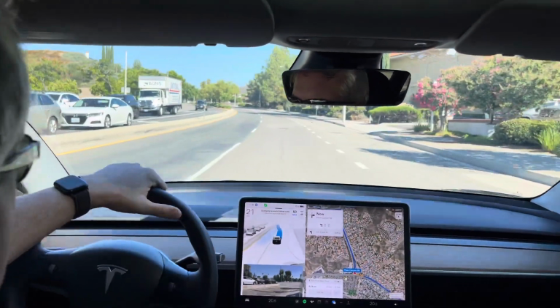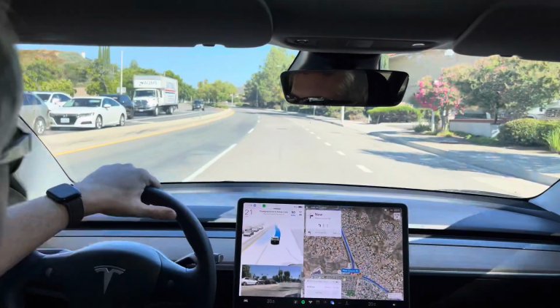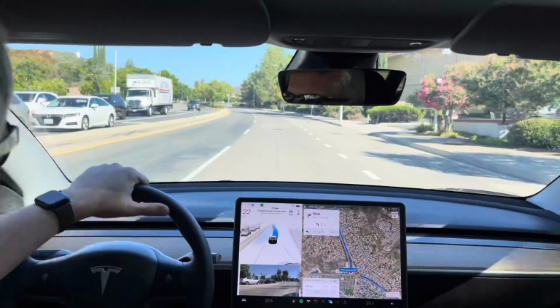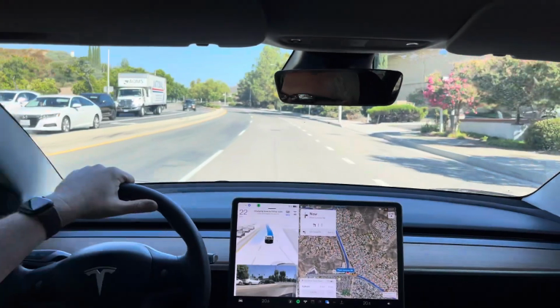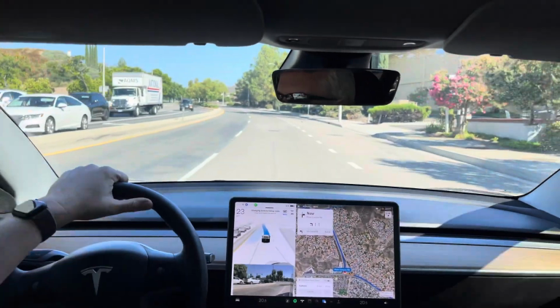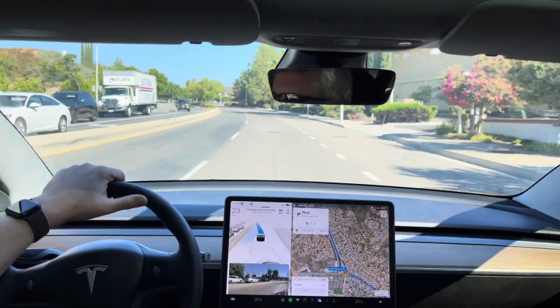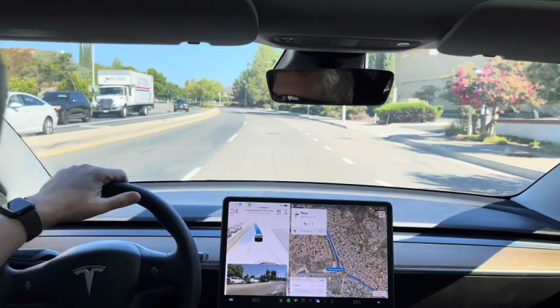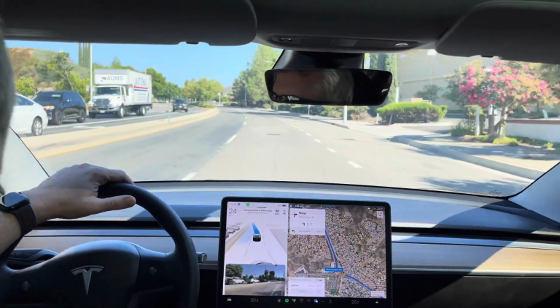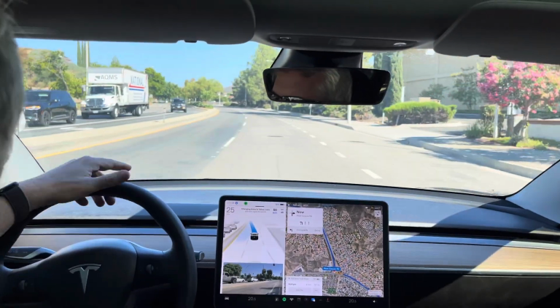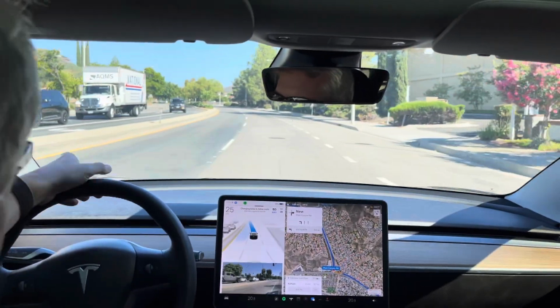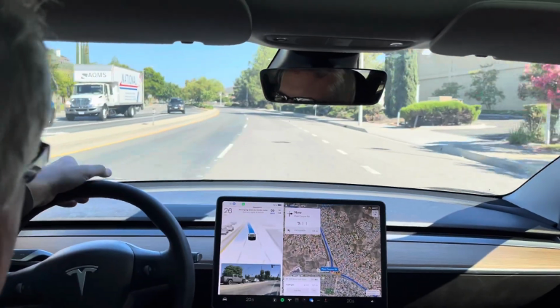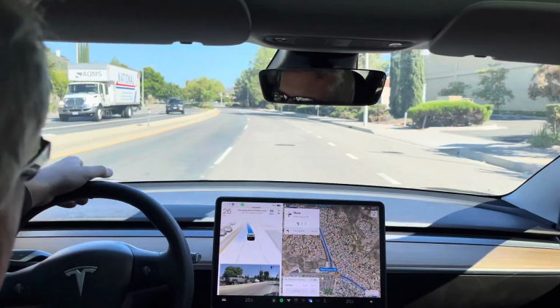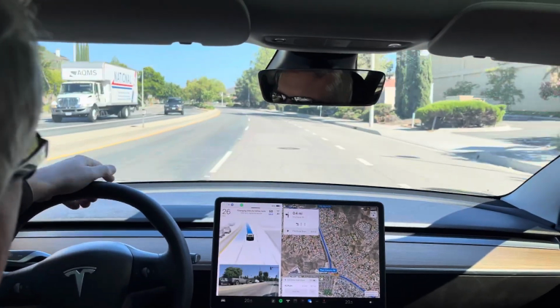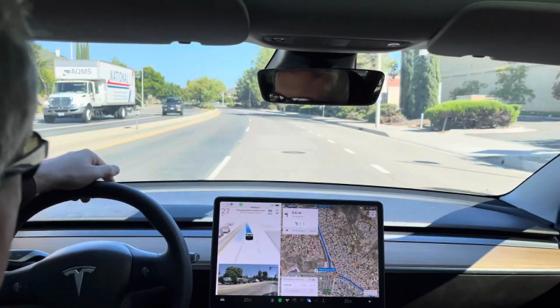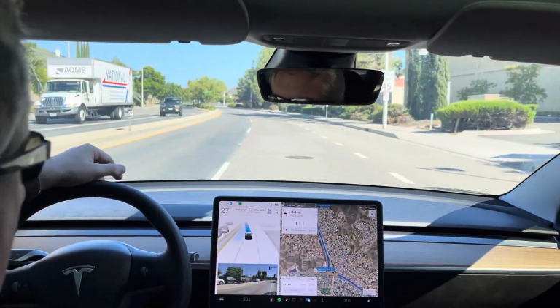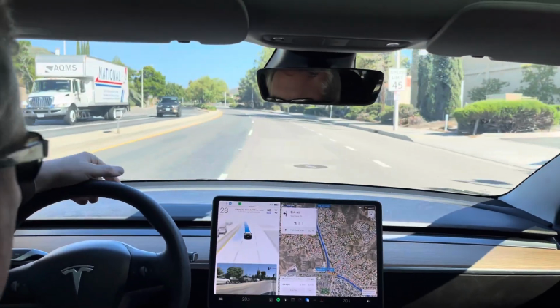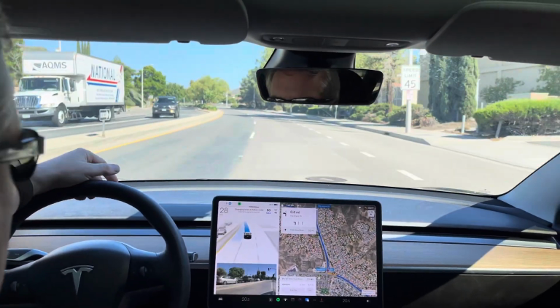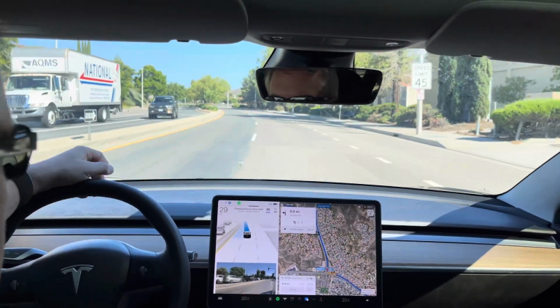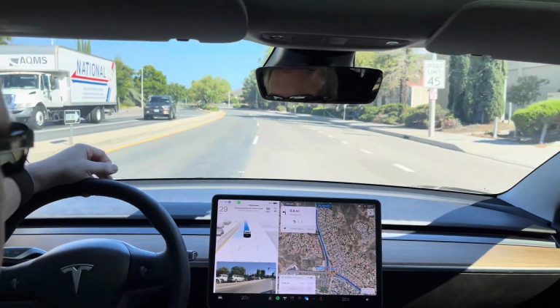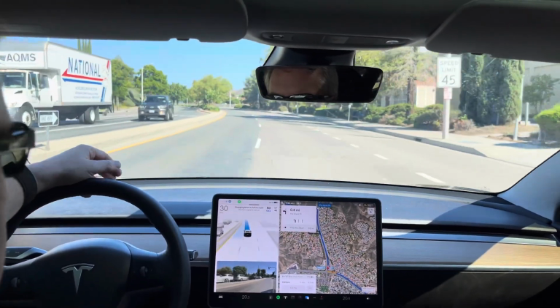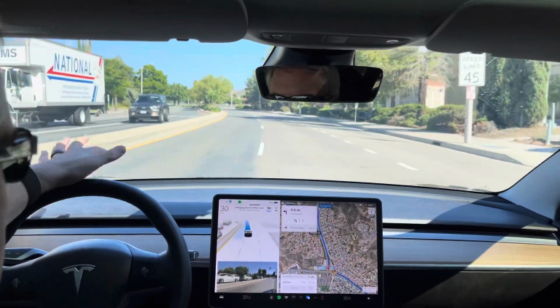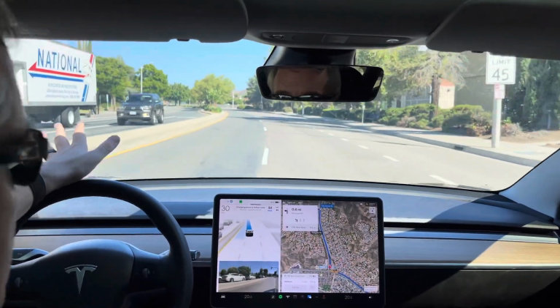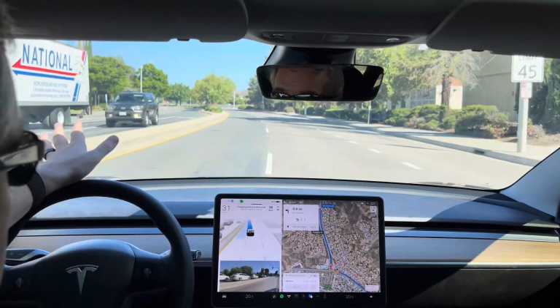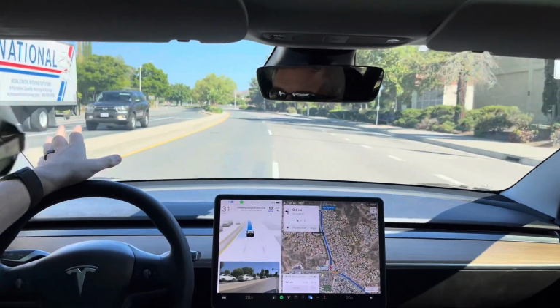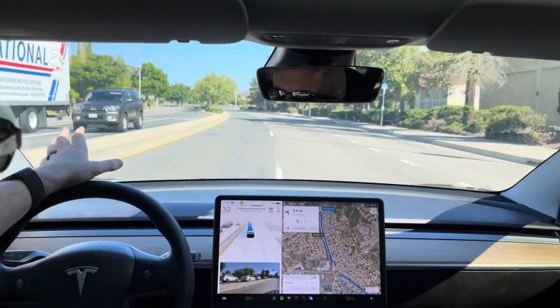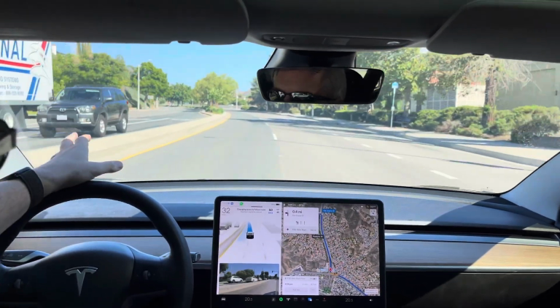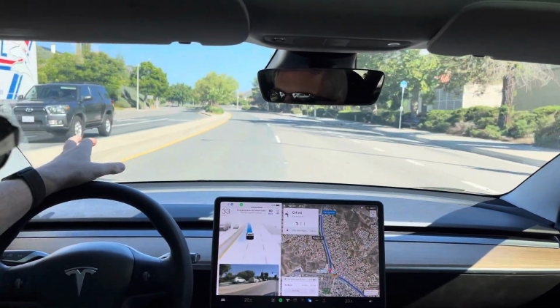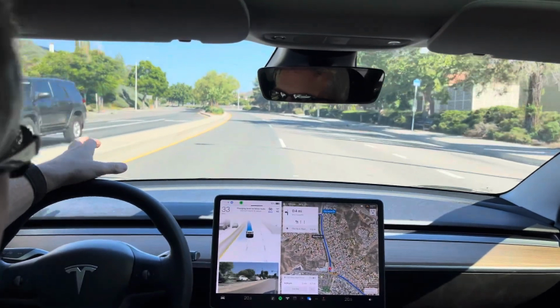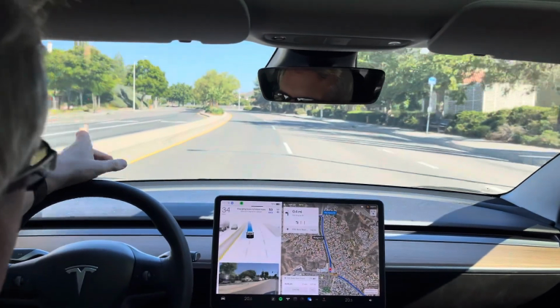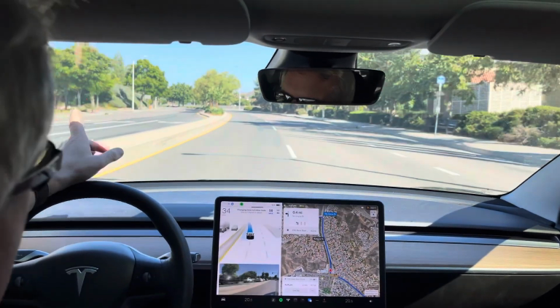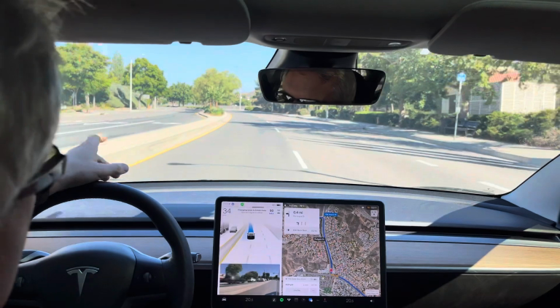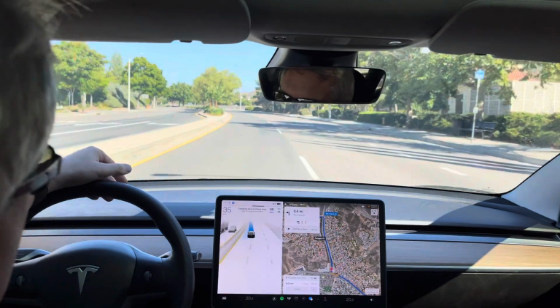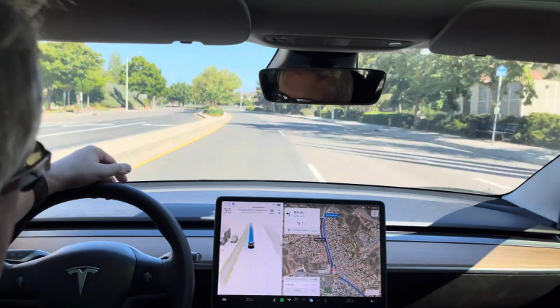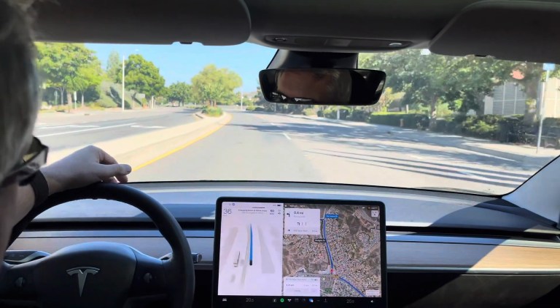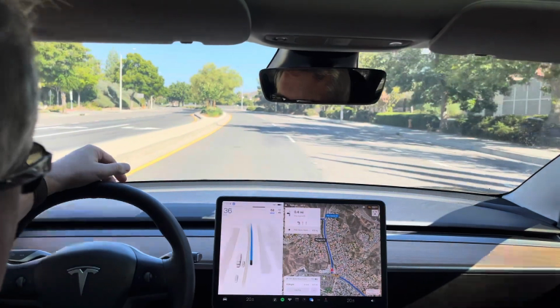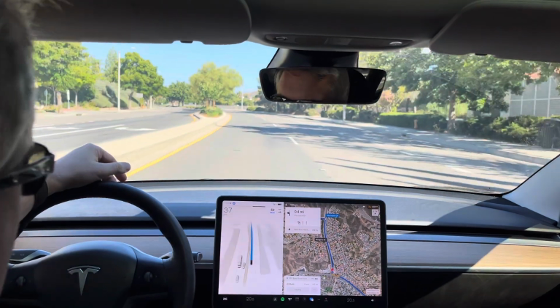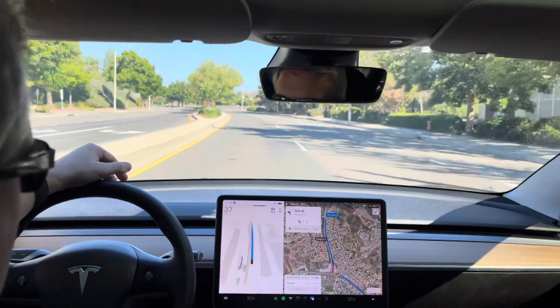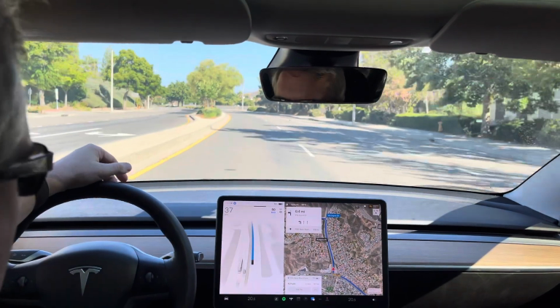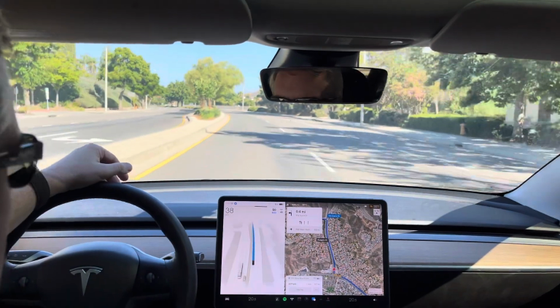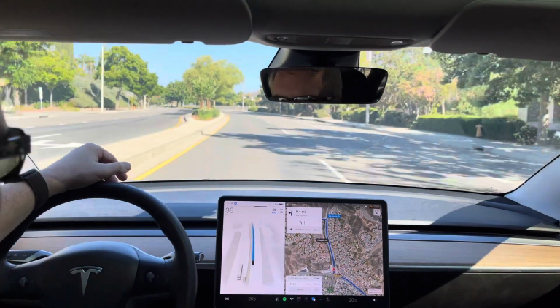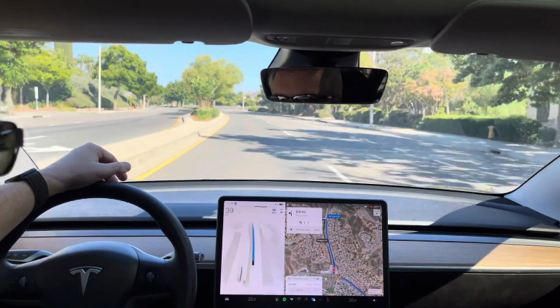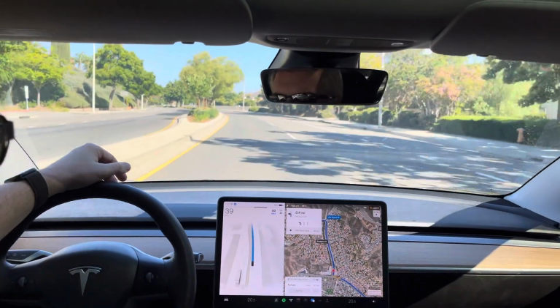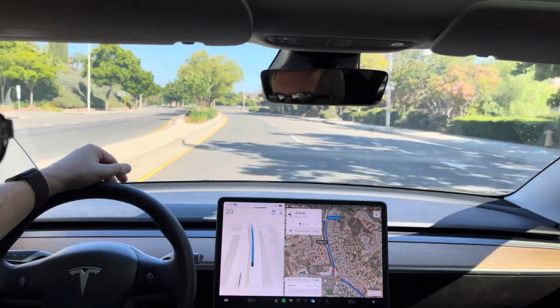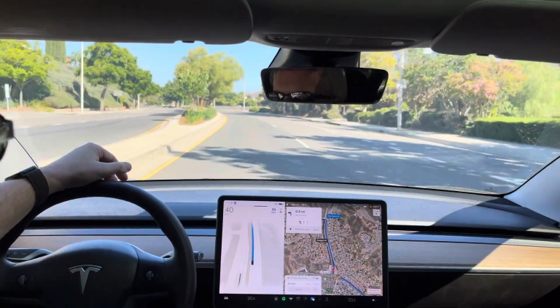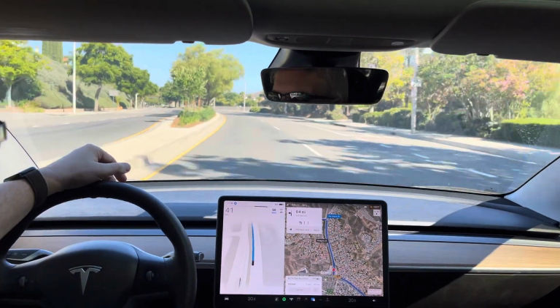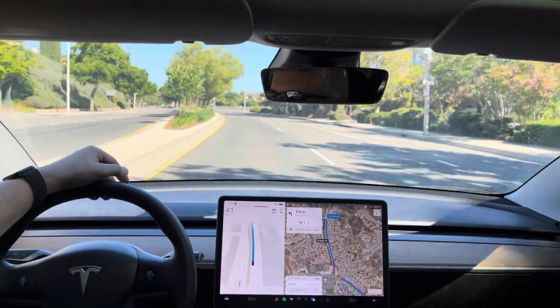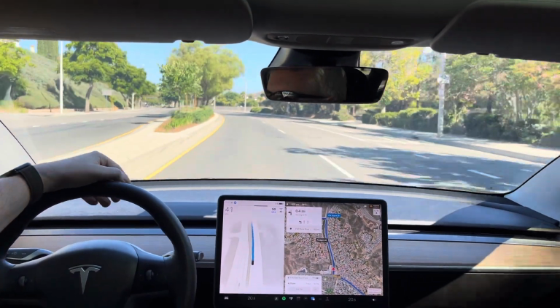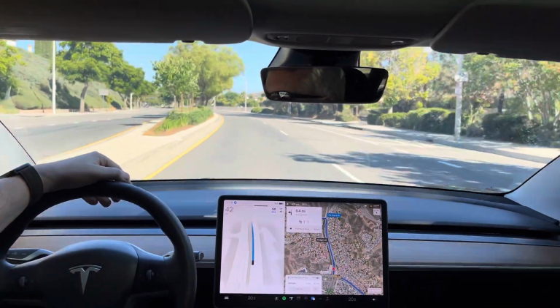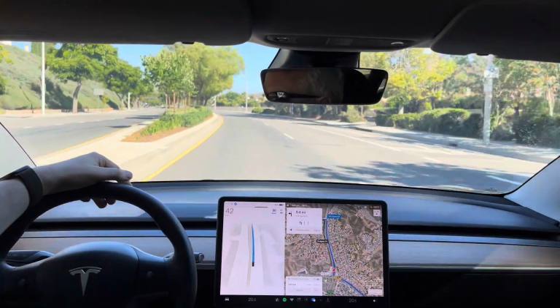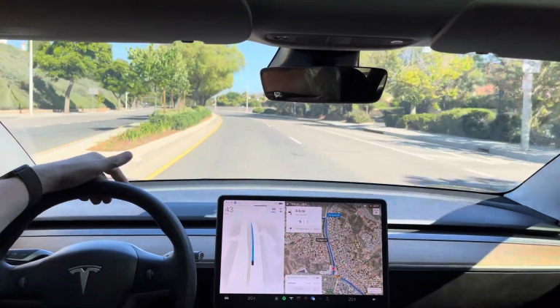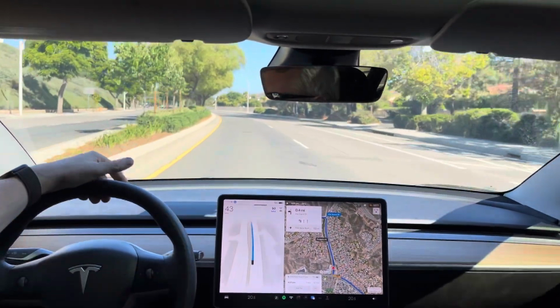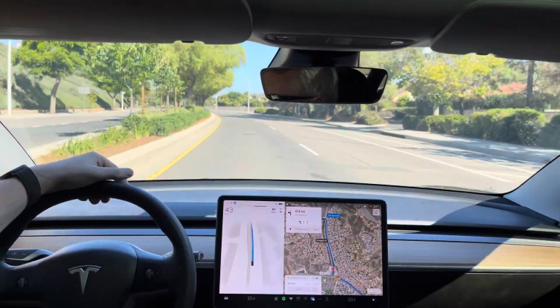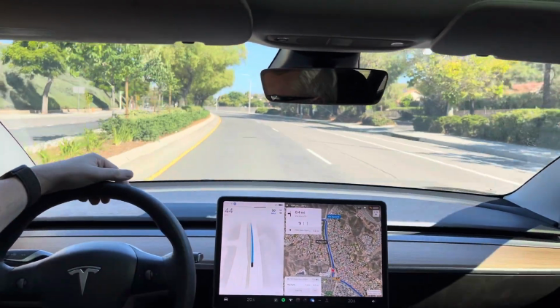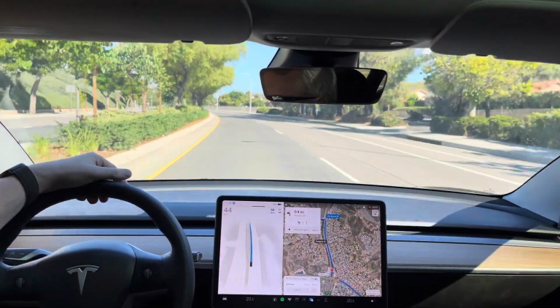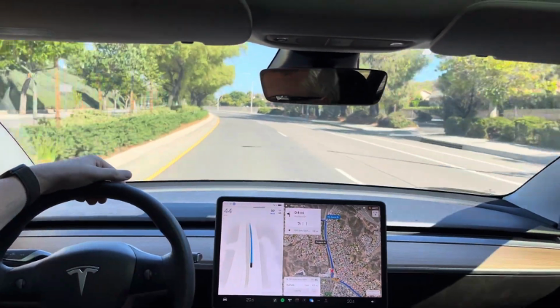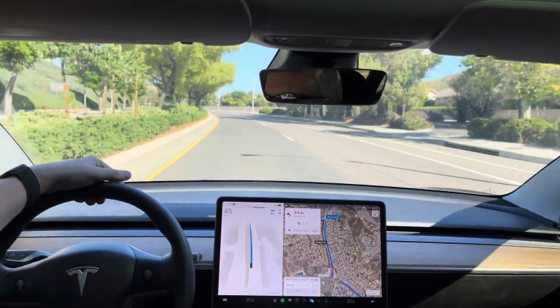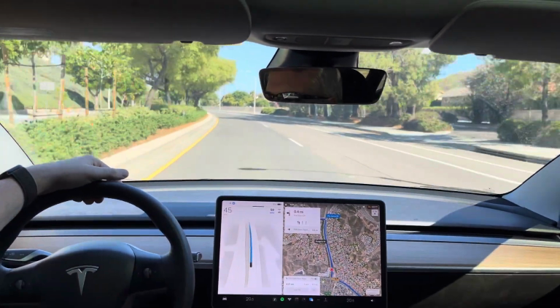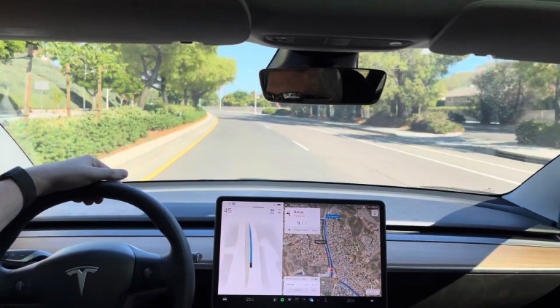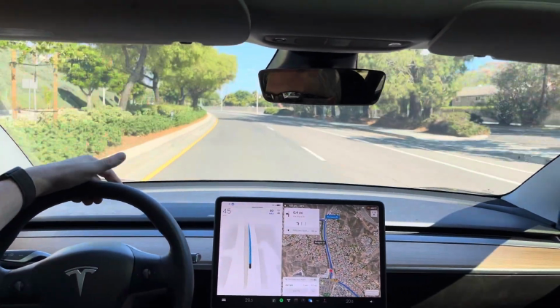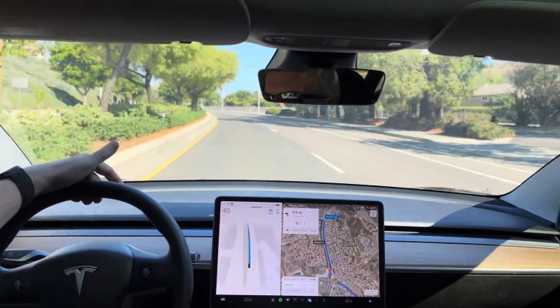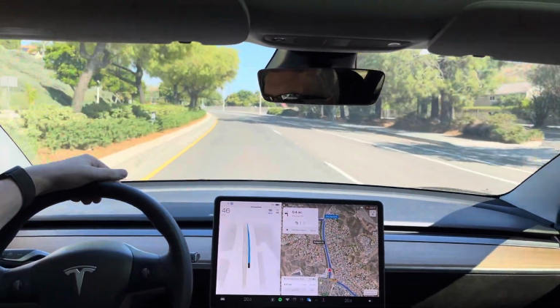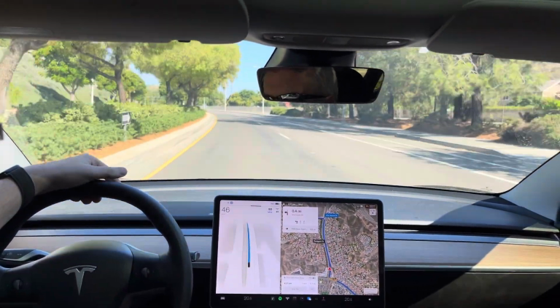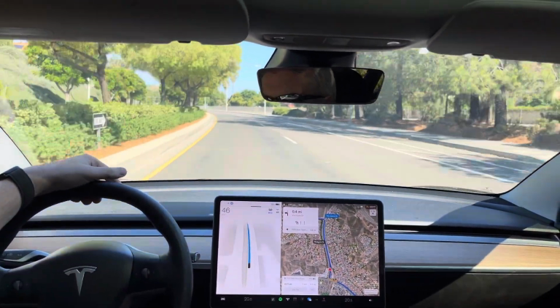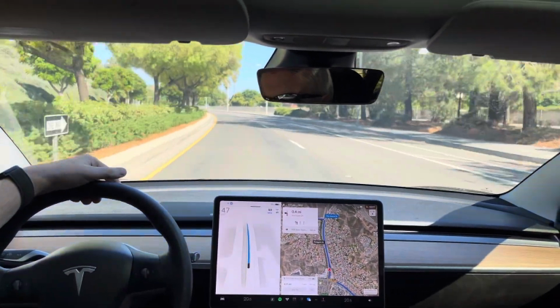It likes doing these really quick lane changes, which is fine for here because it's only half a mile. There it is.